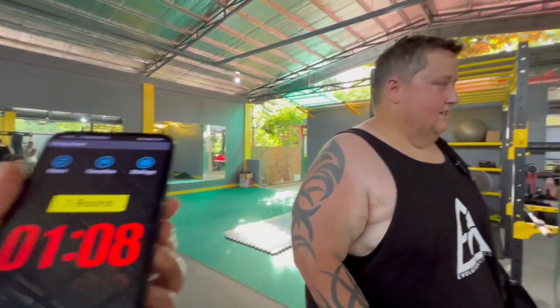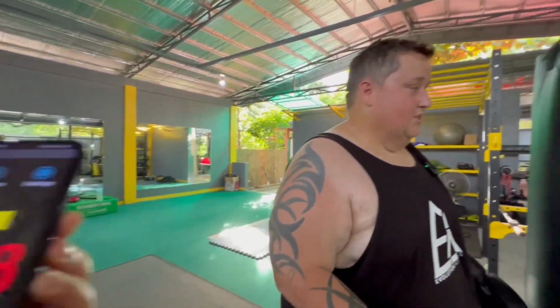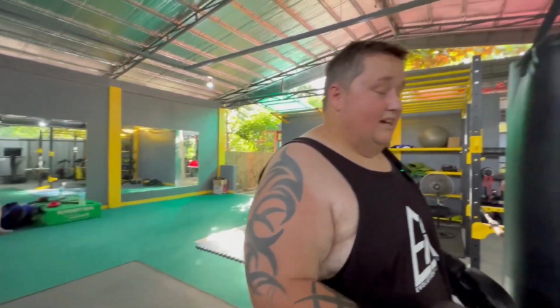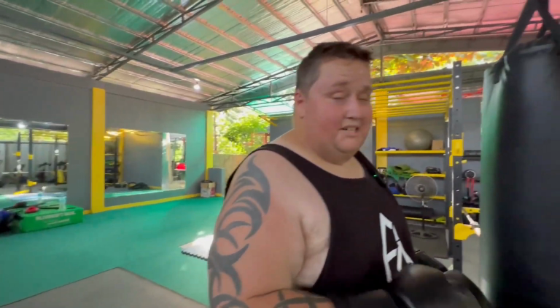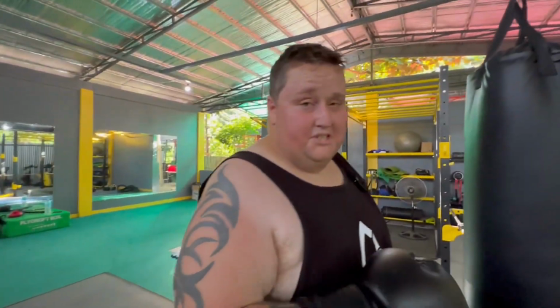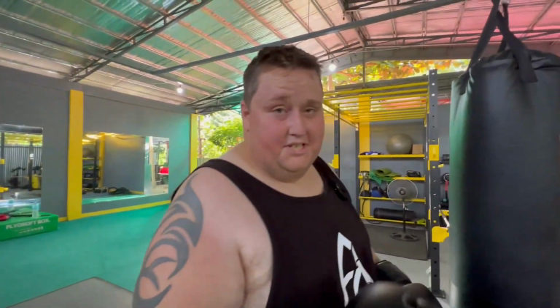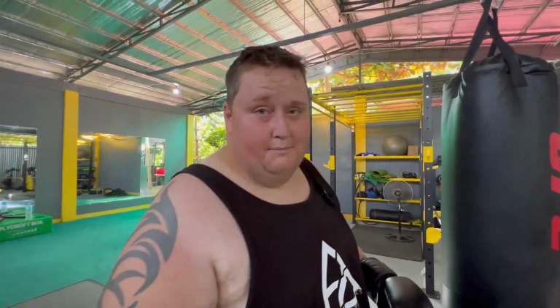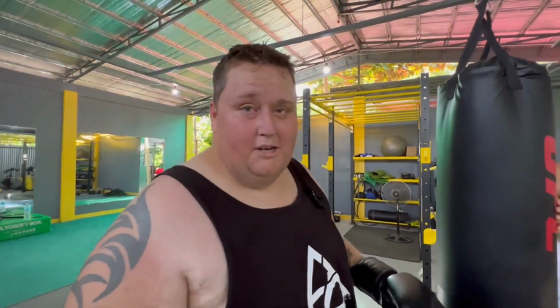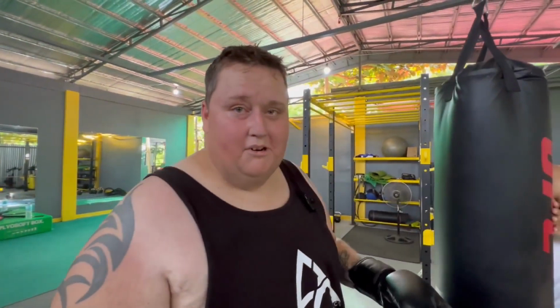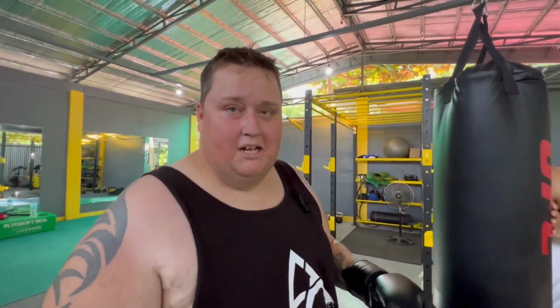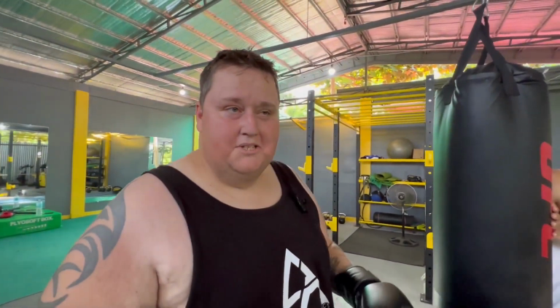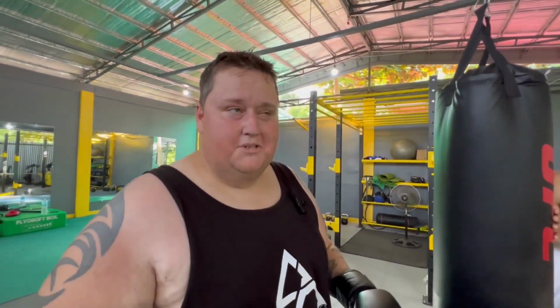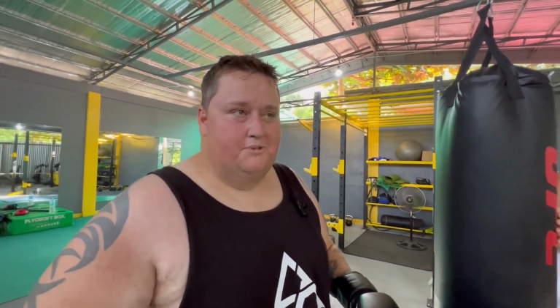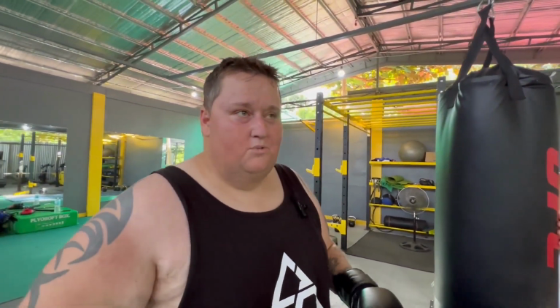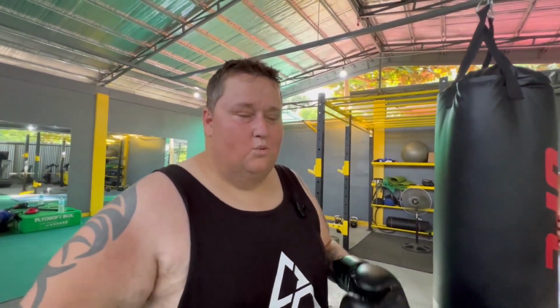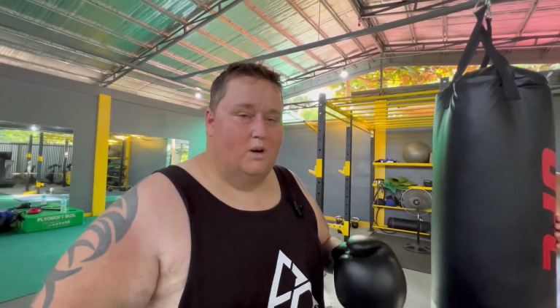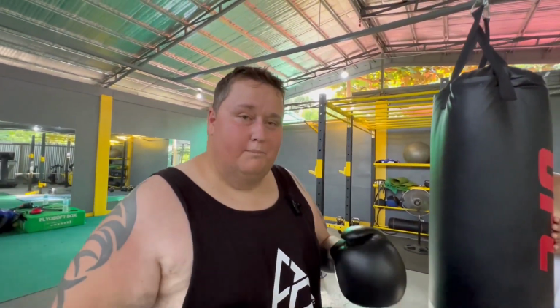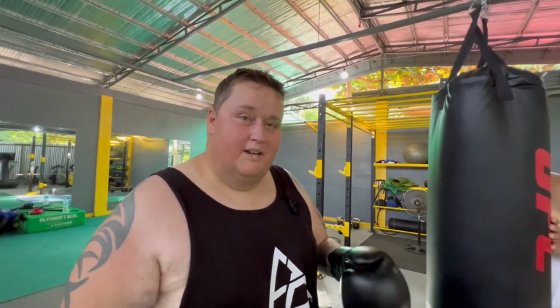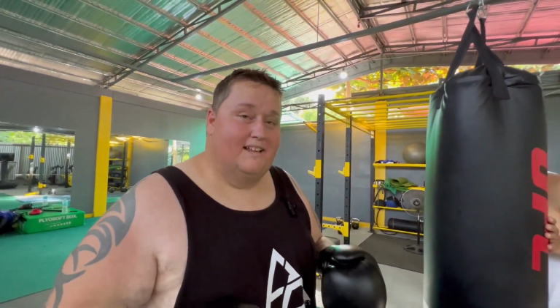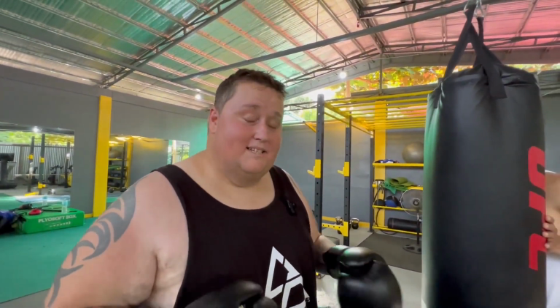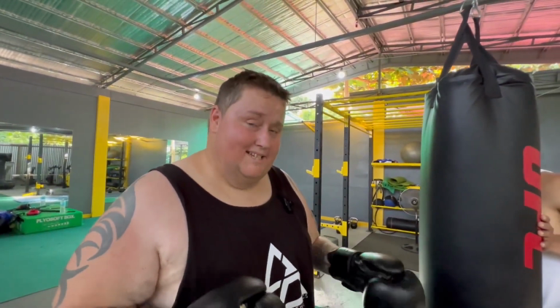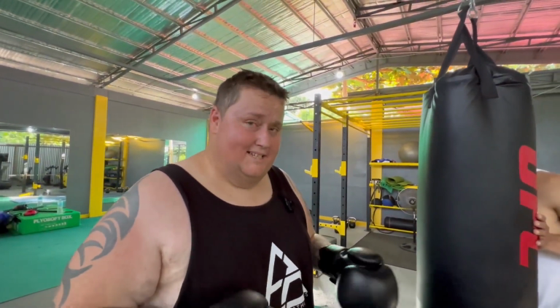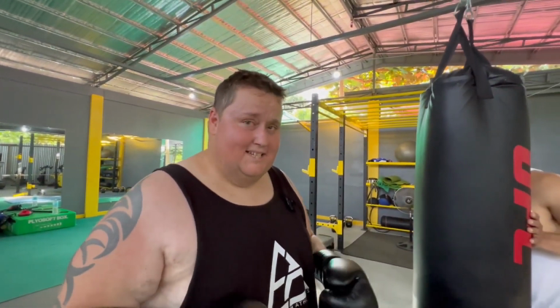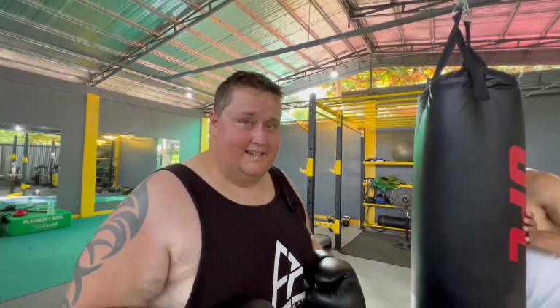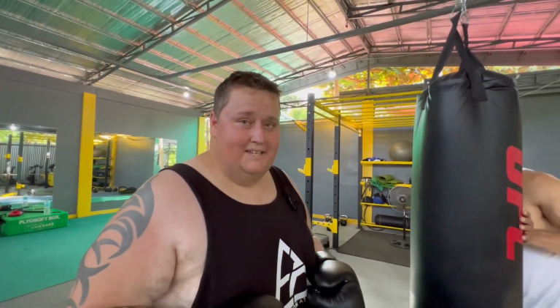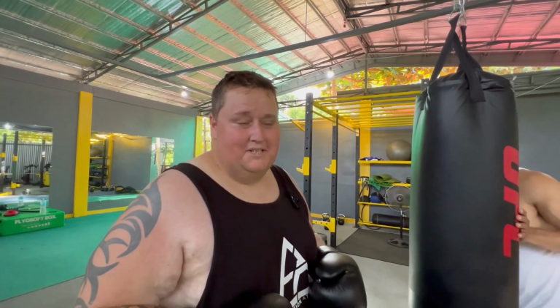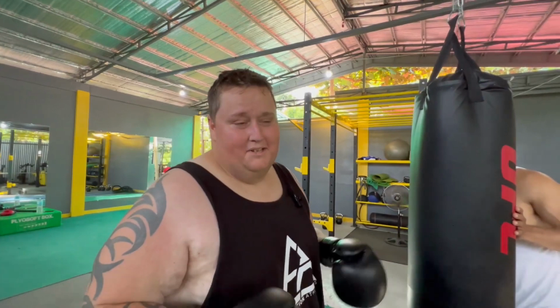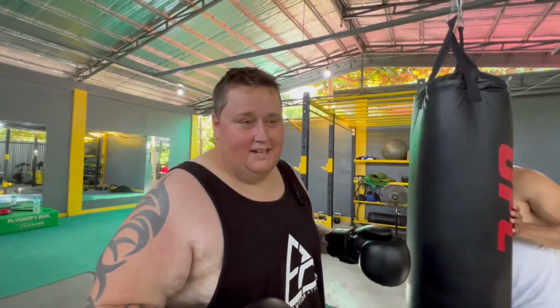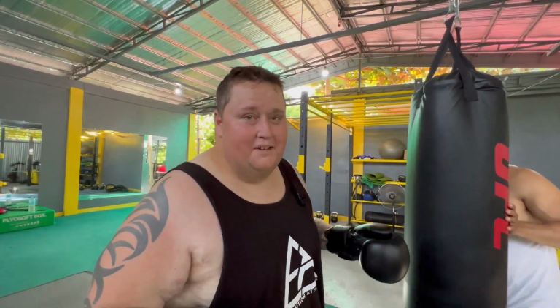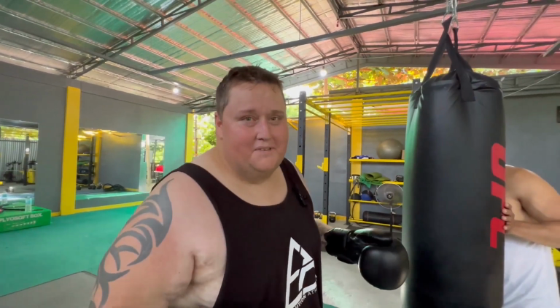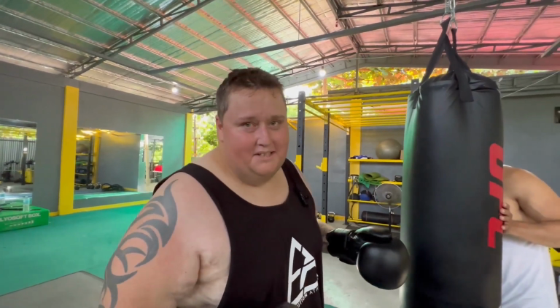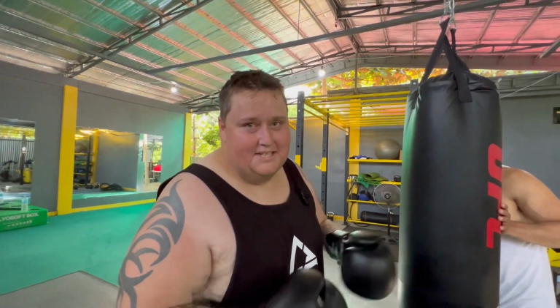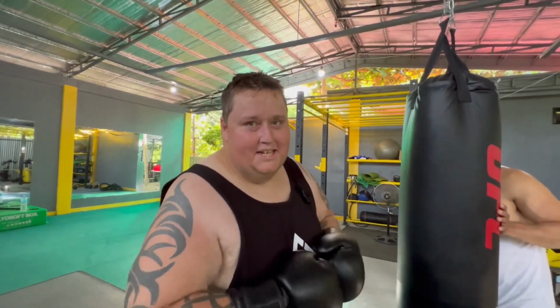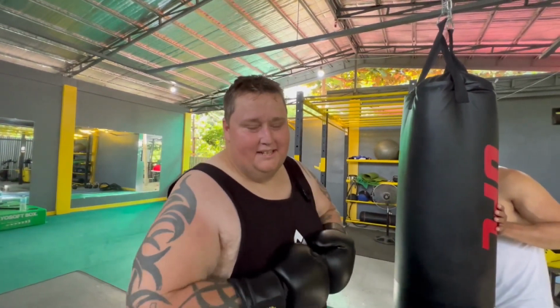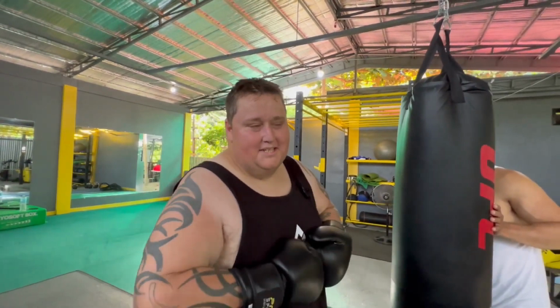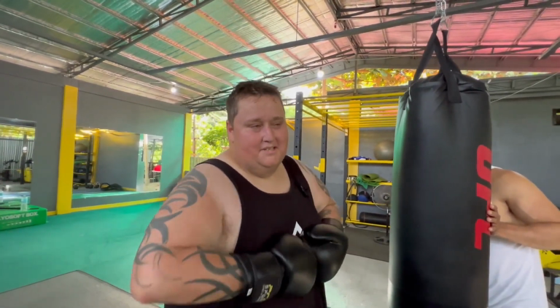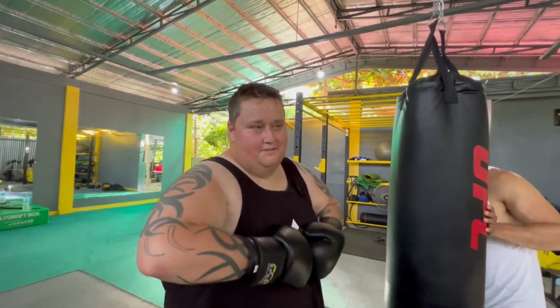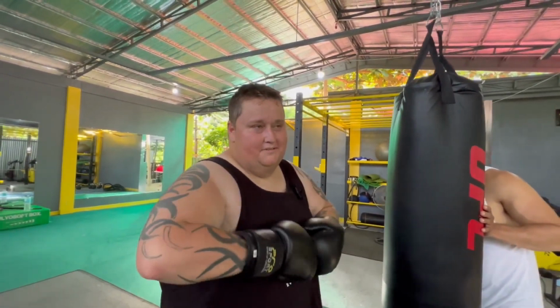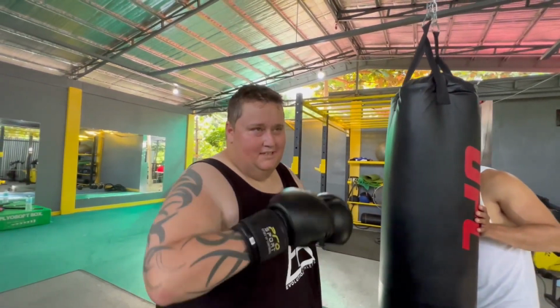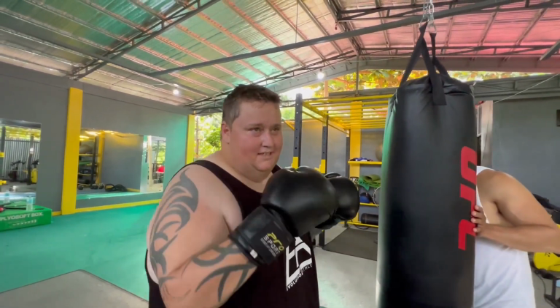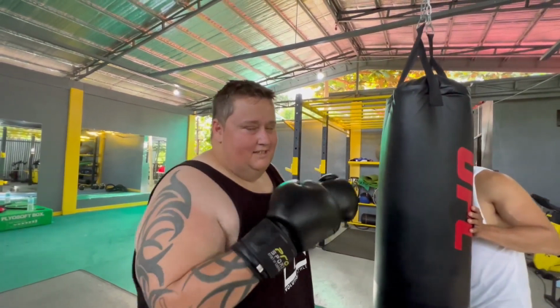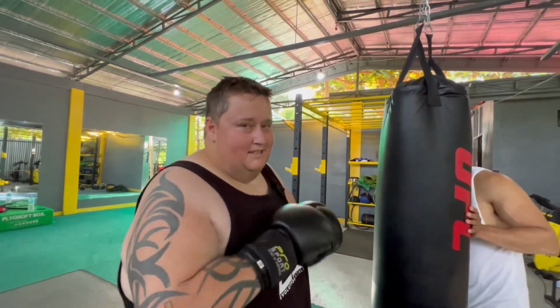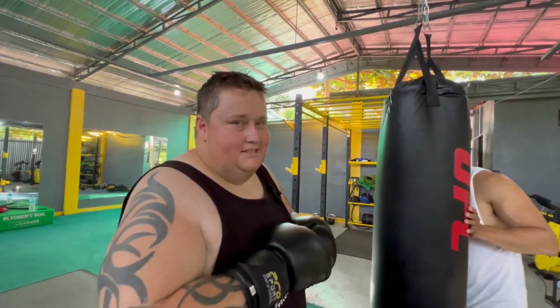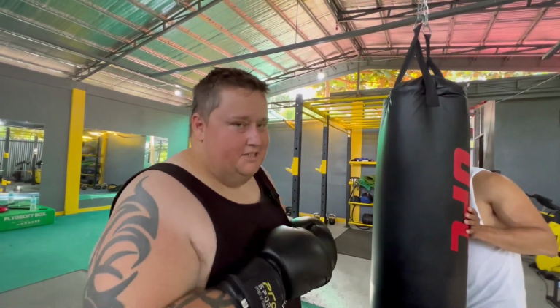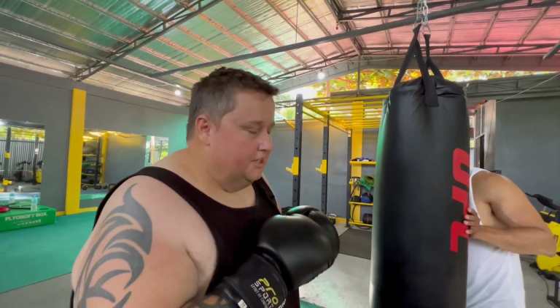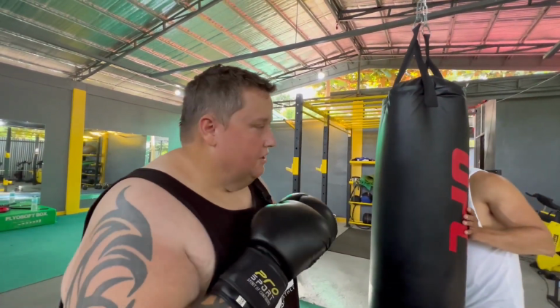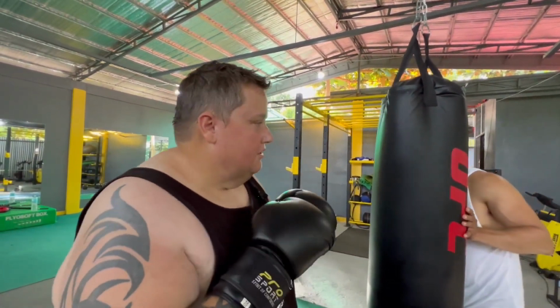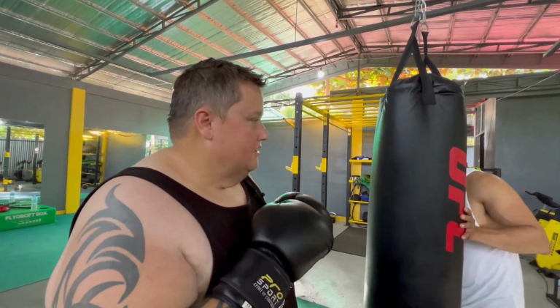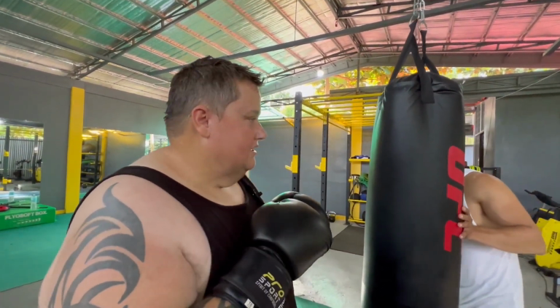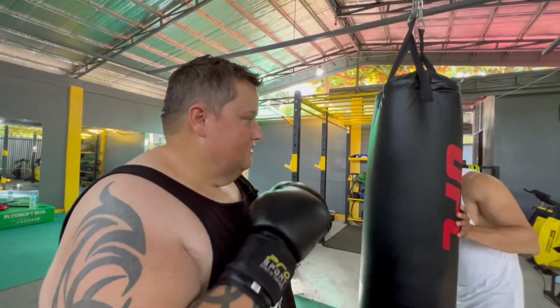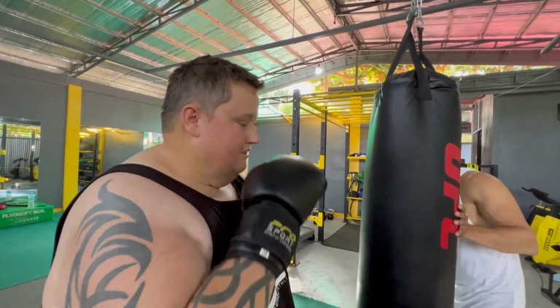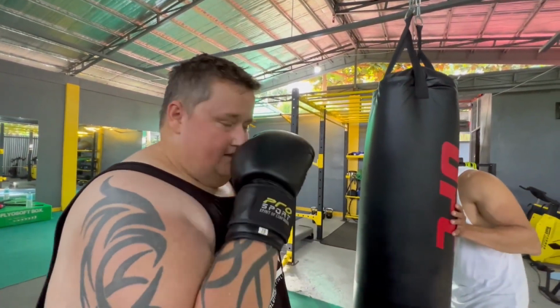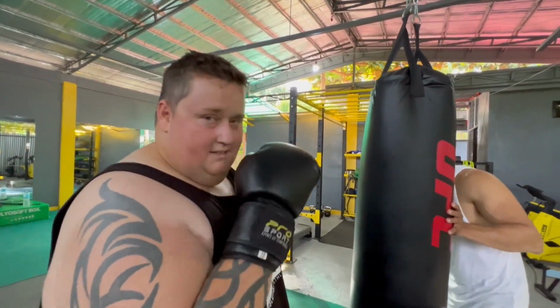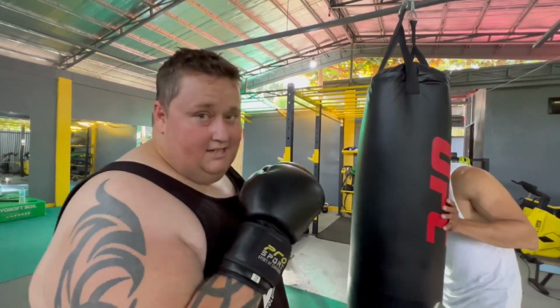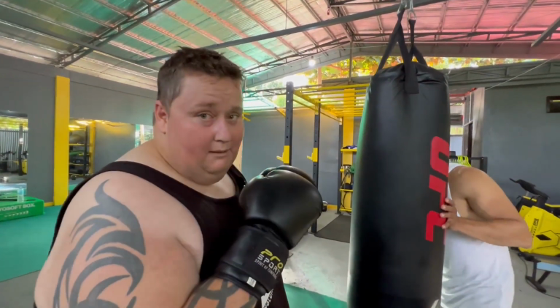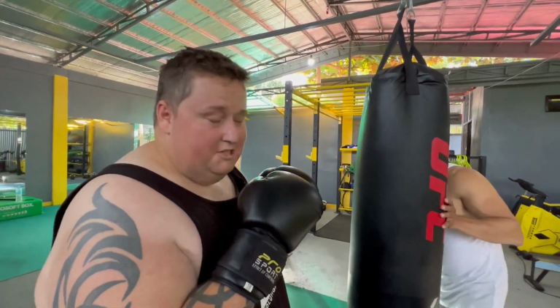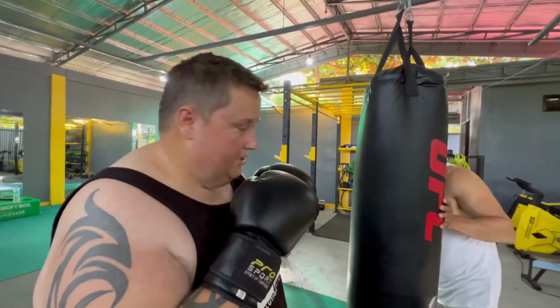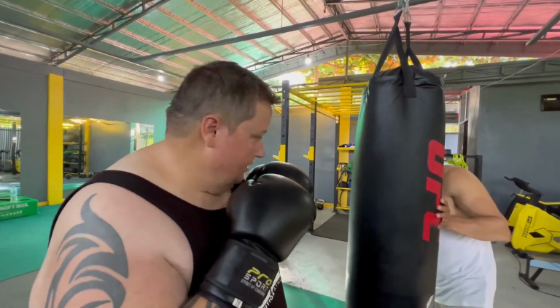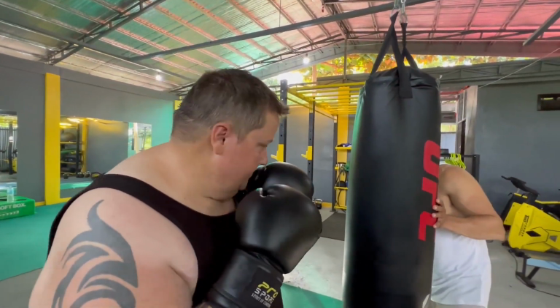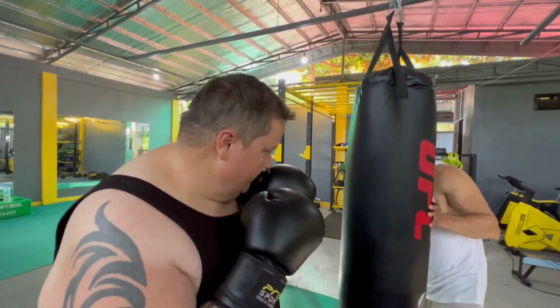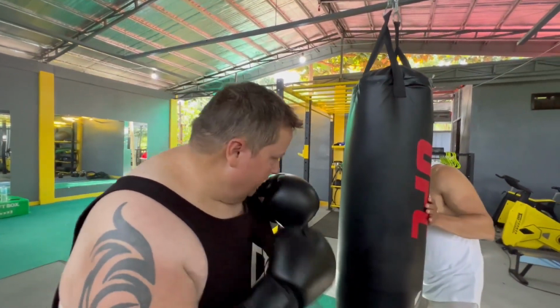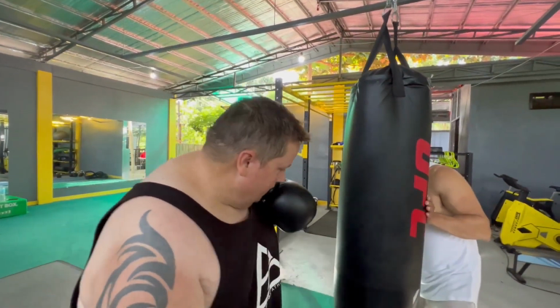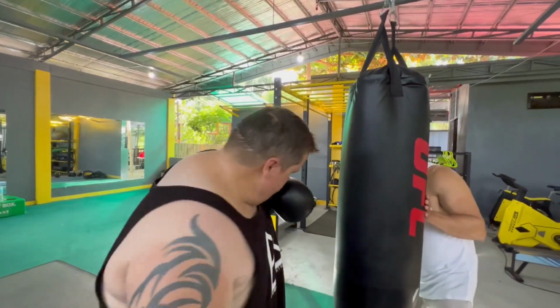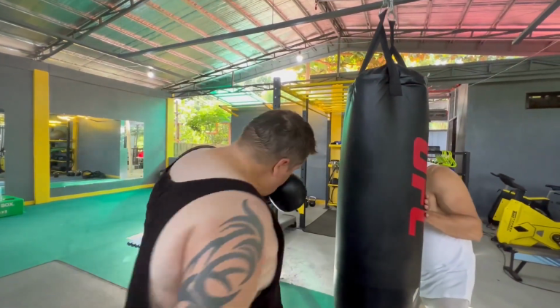I actually set my rounds to one minute and ten seconds so that I have 10 seconds of rest built in. I'll show you one round right now so you can get going.